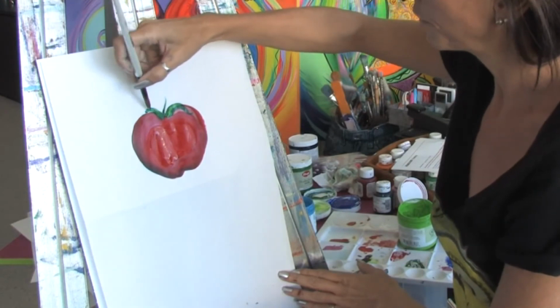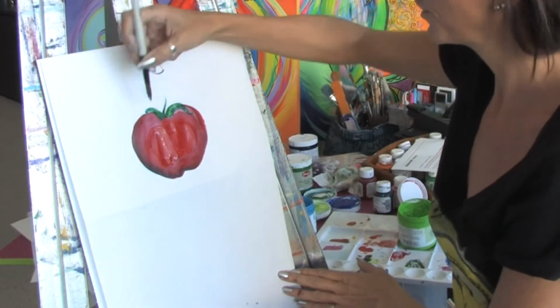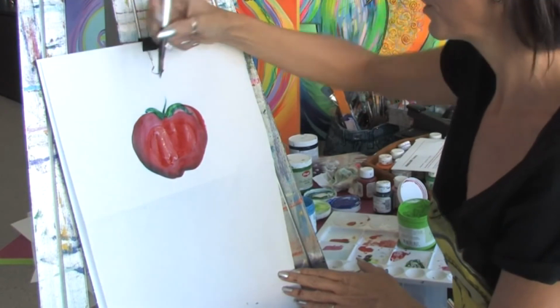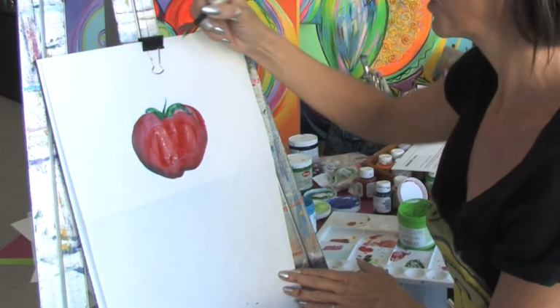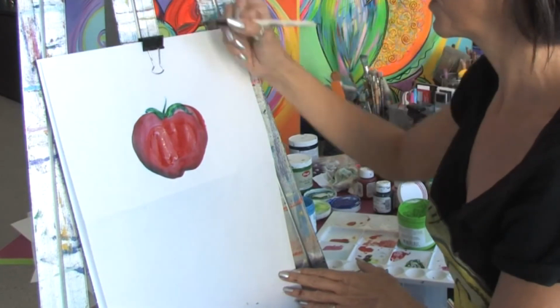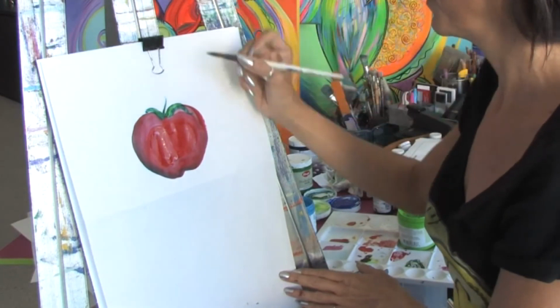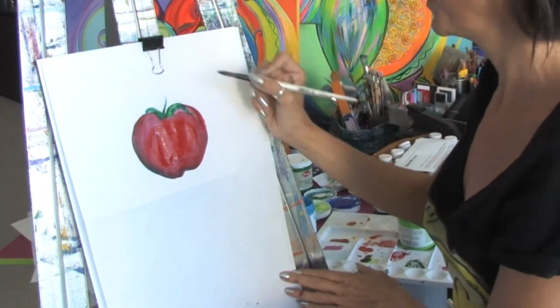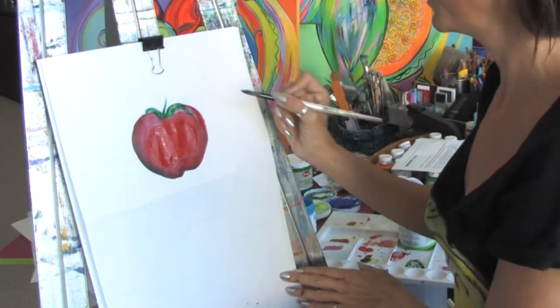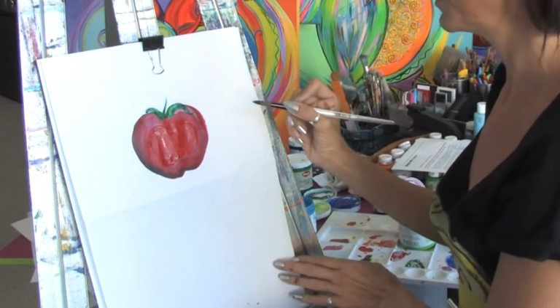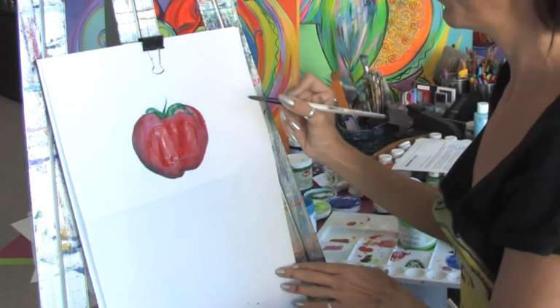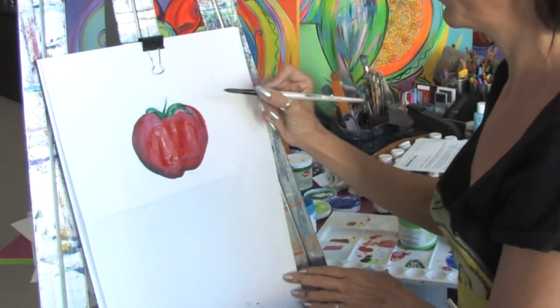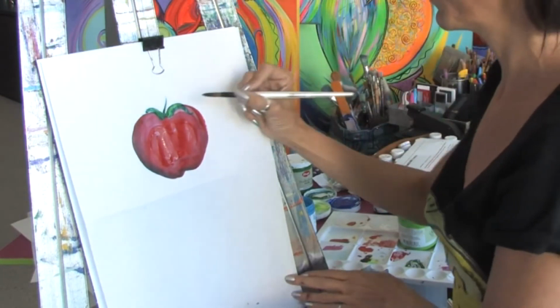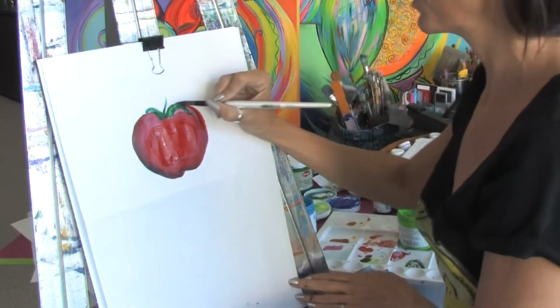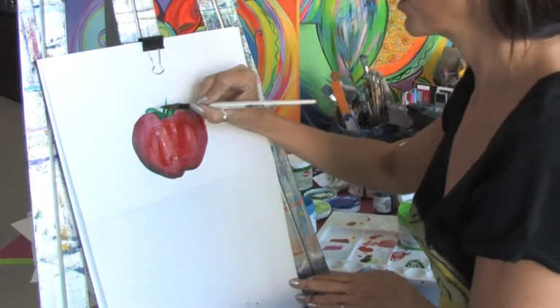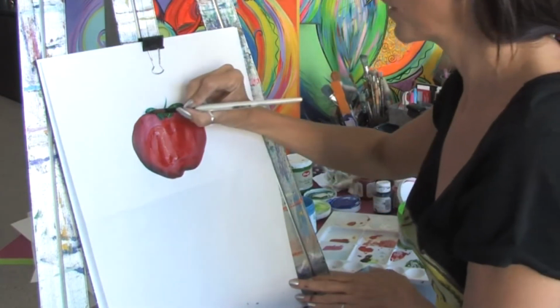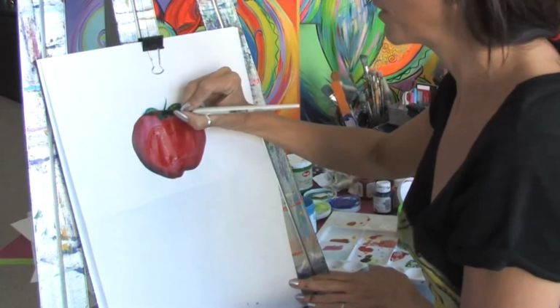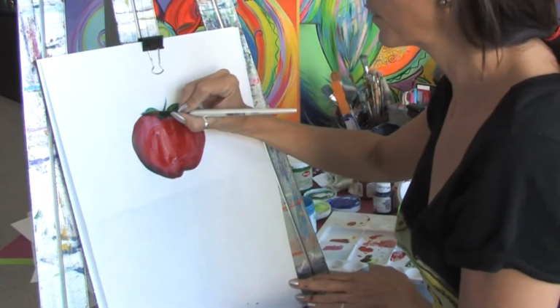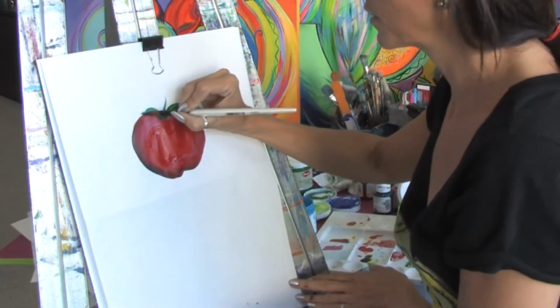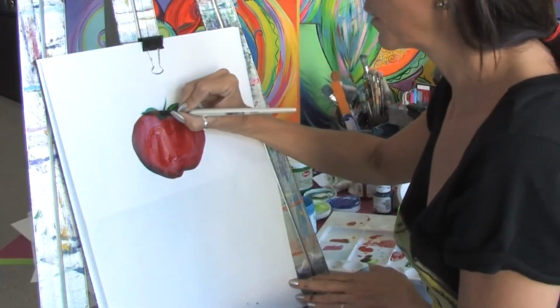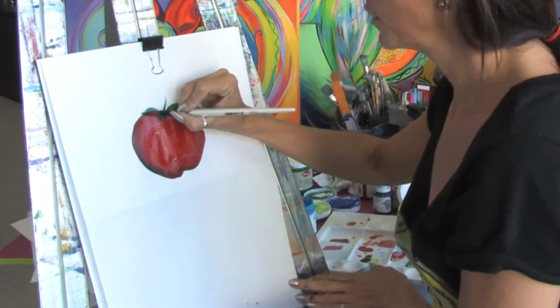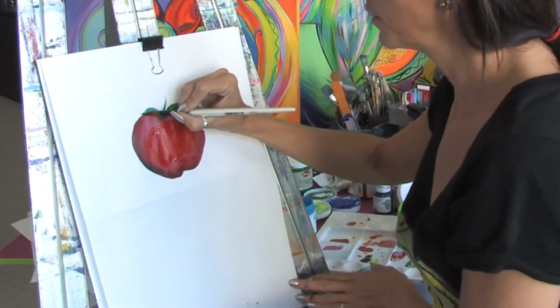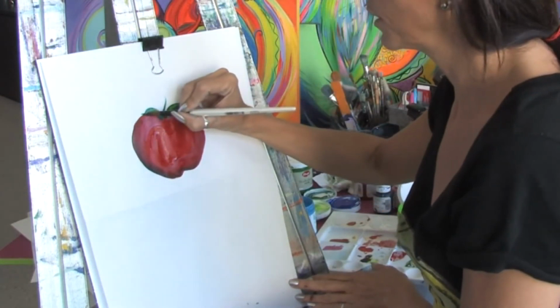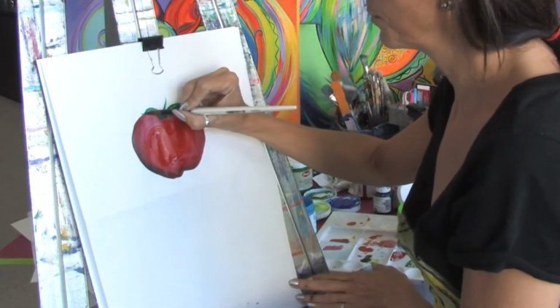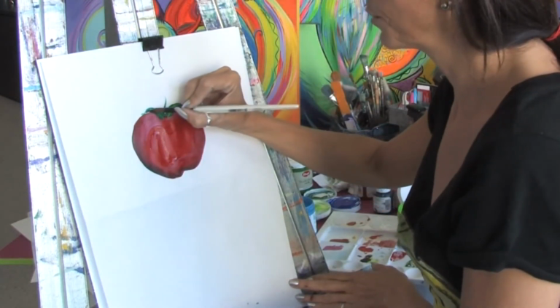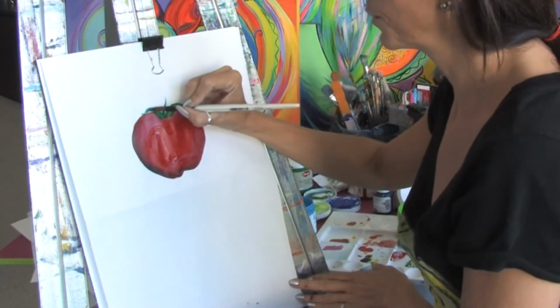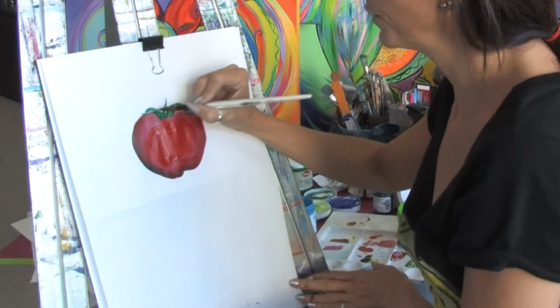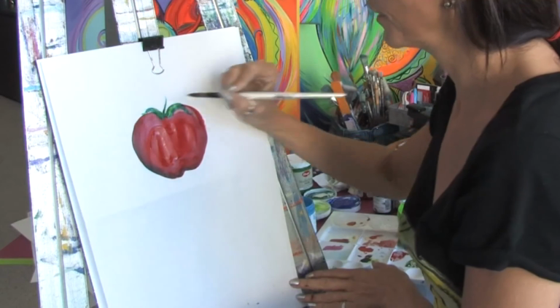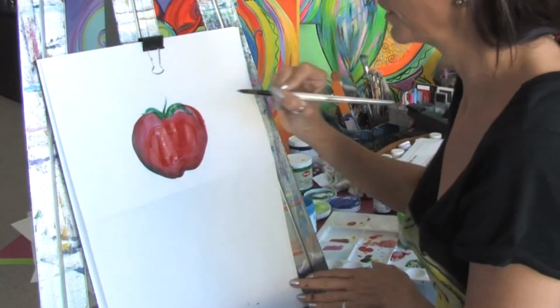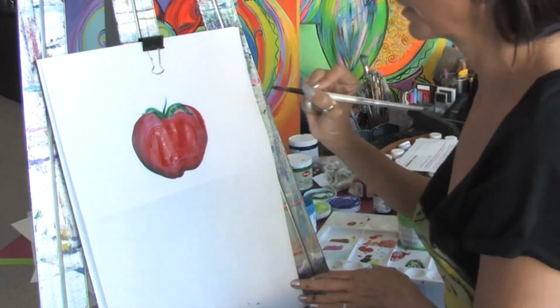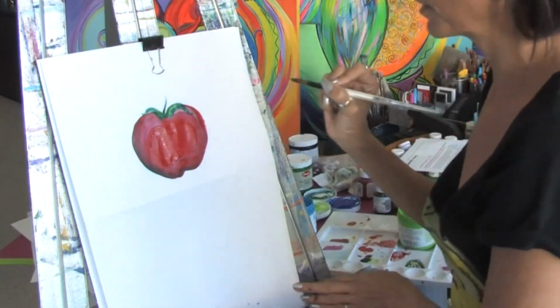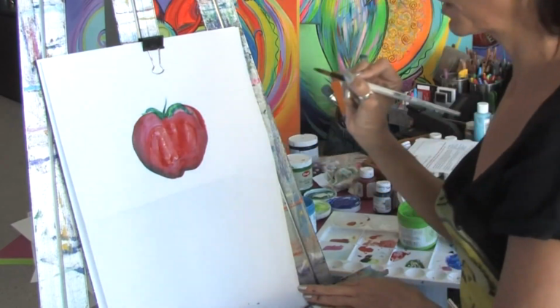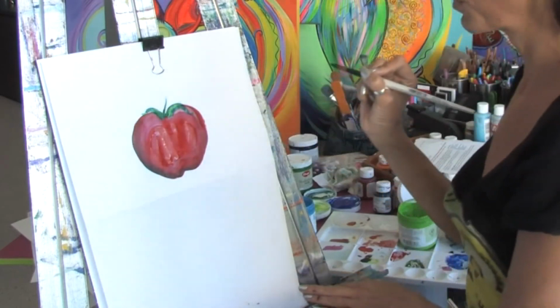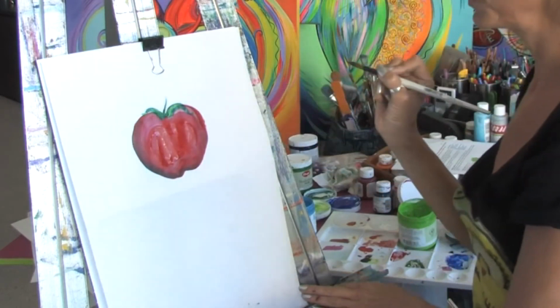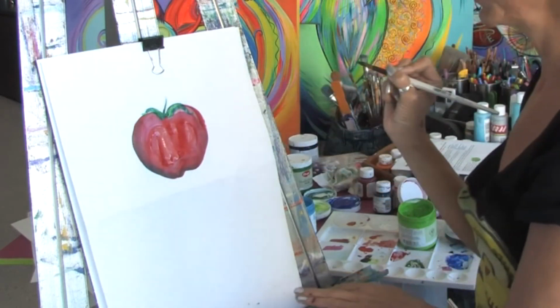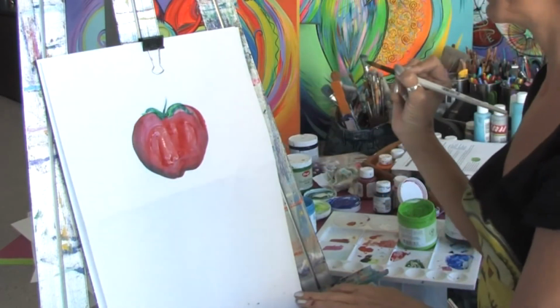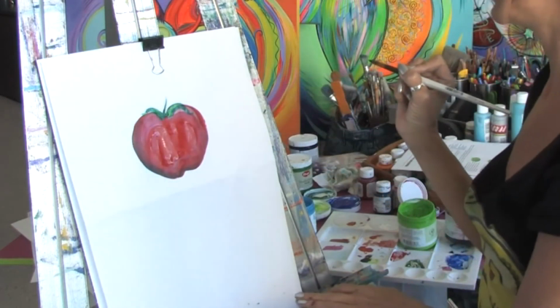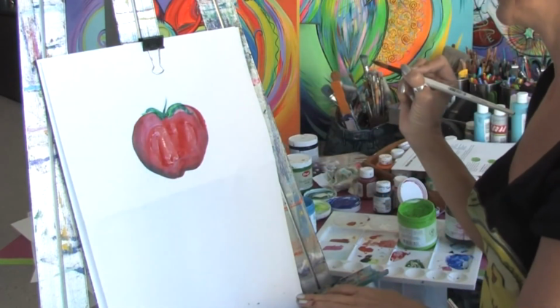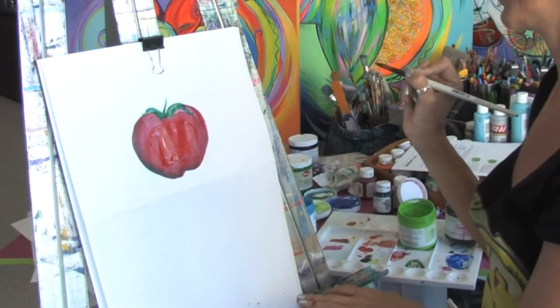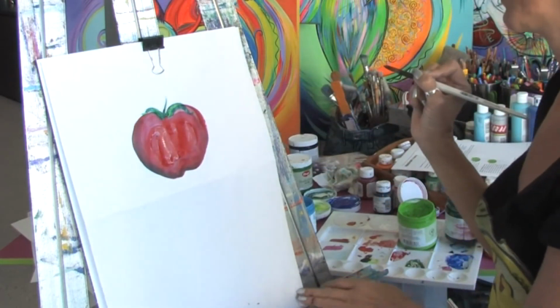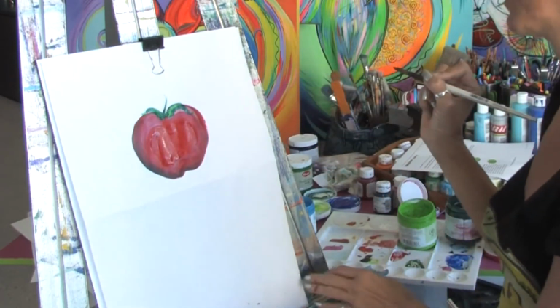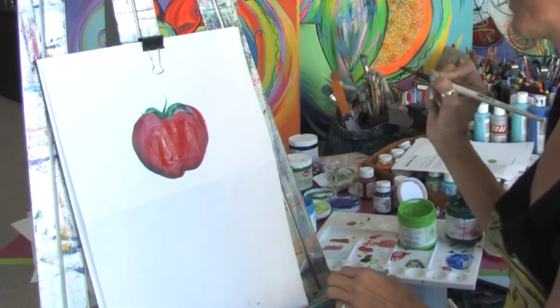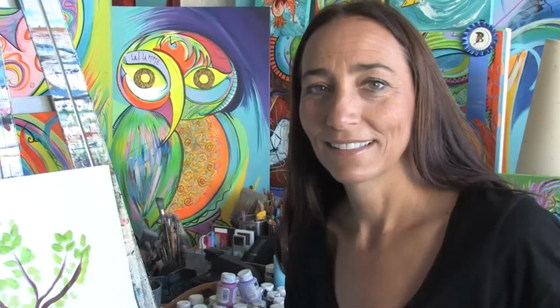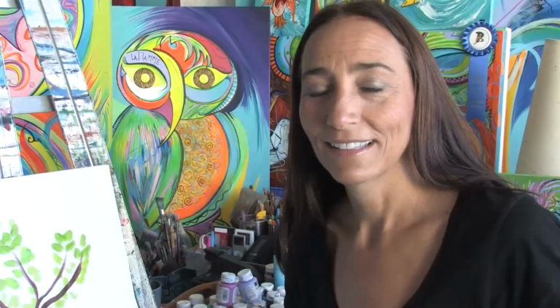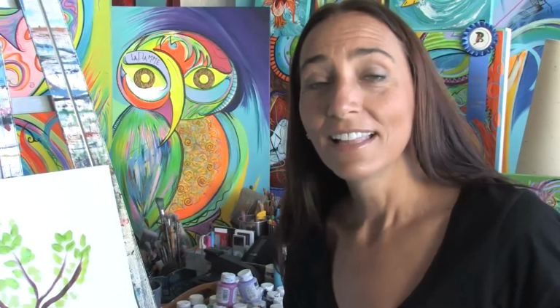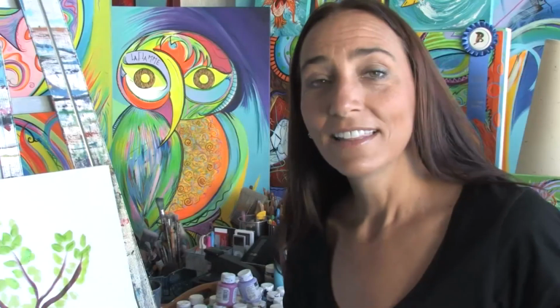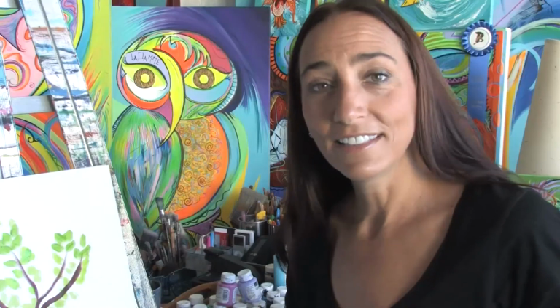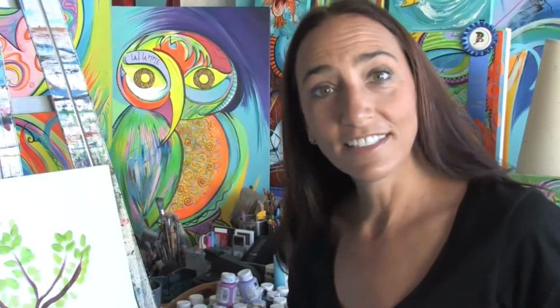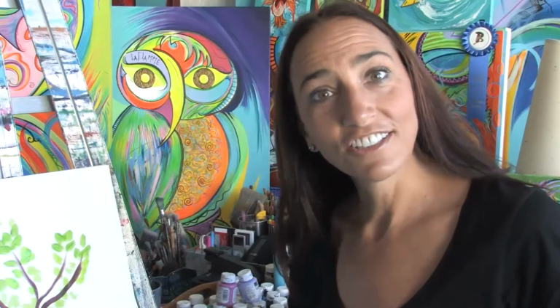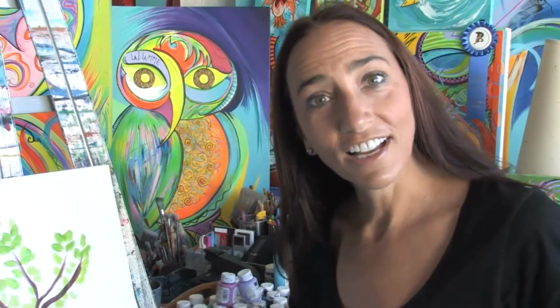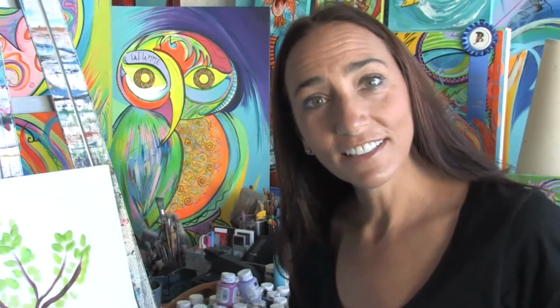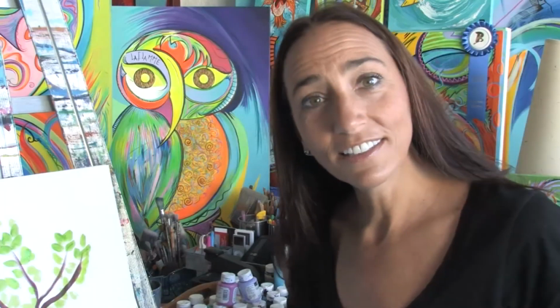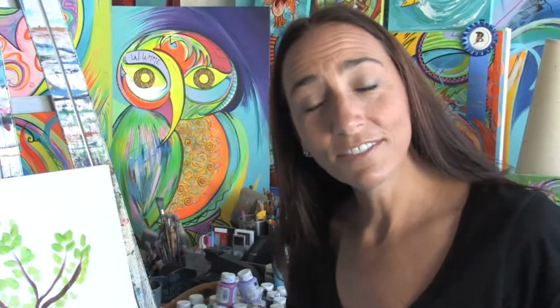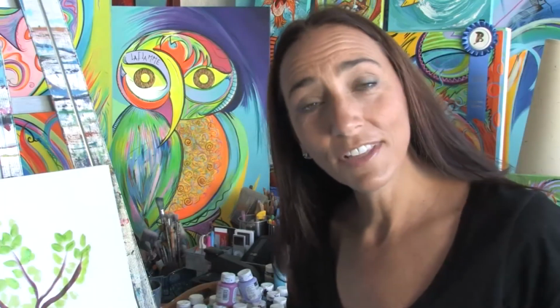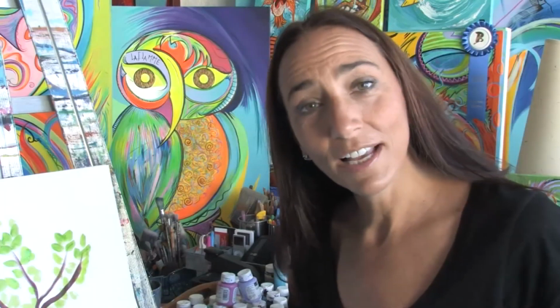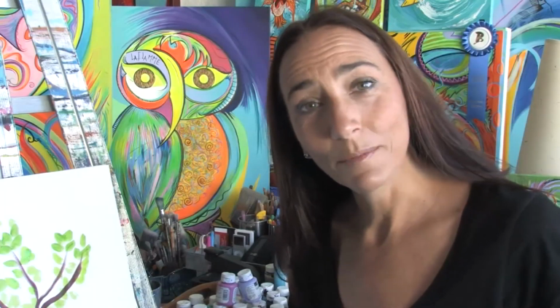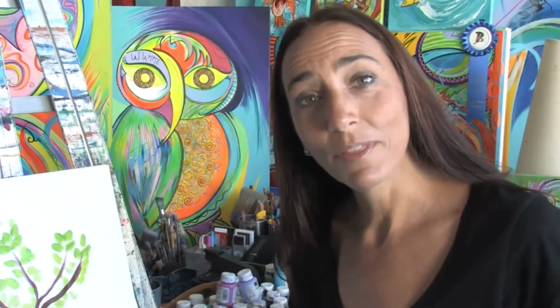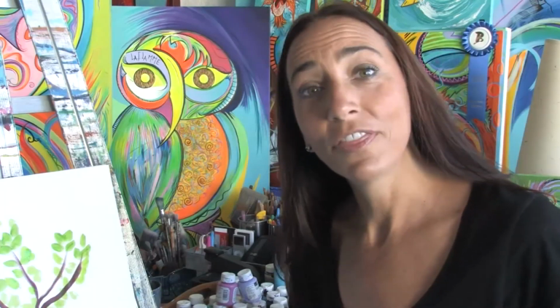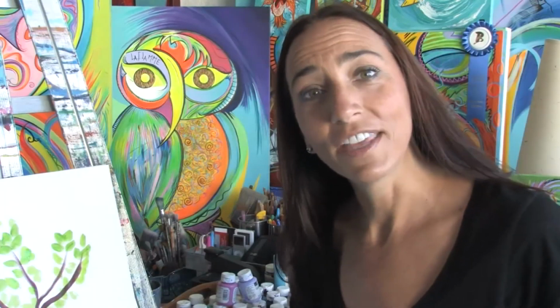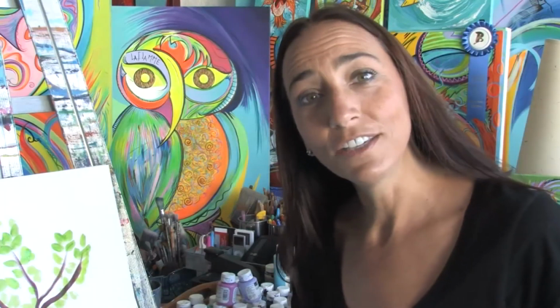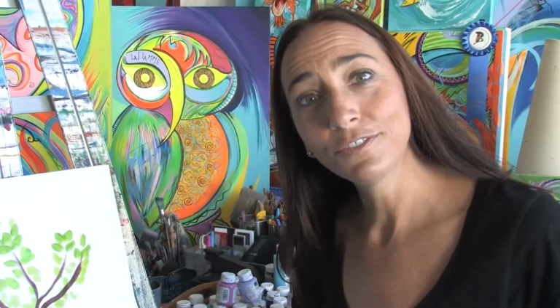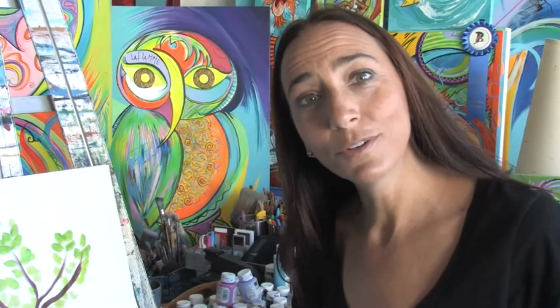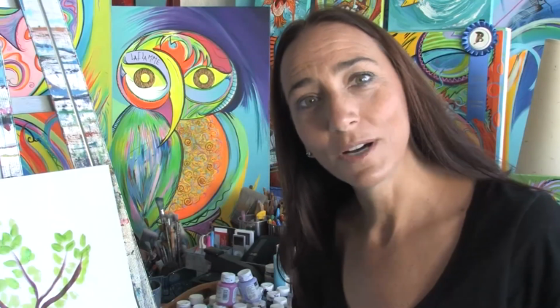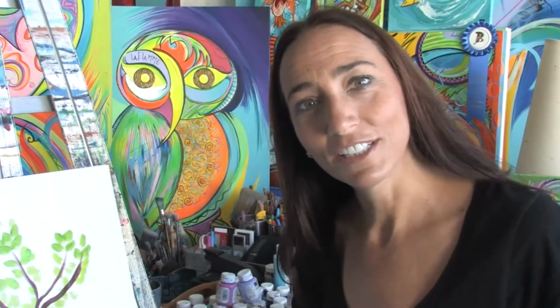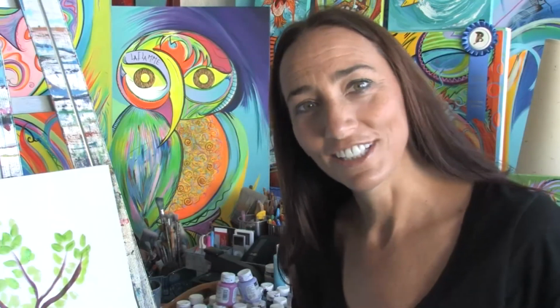Just with a few simple brush strokes you can improve on your acrylic painting. This is Jacqueline Laflamme. Thank you for watching.